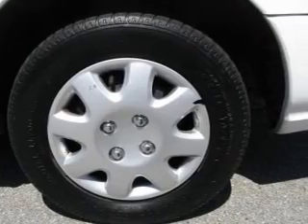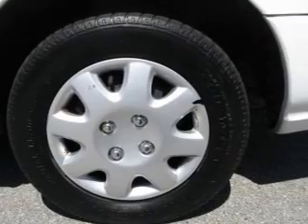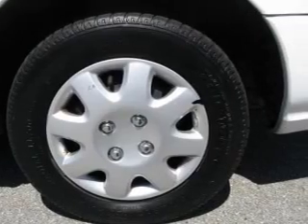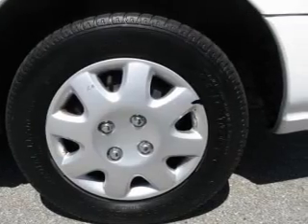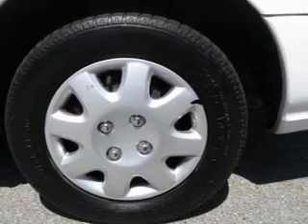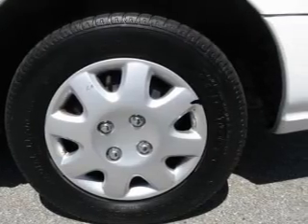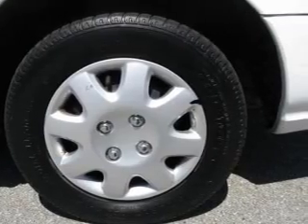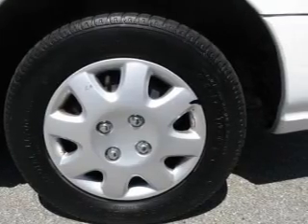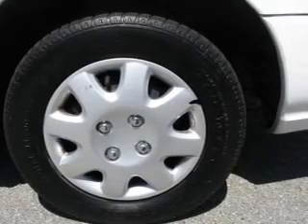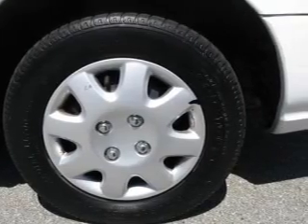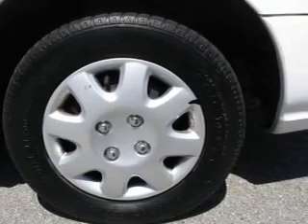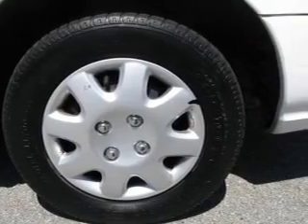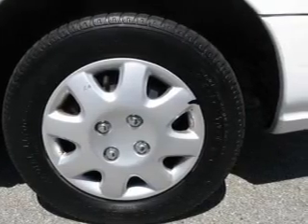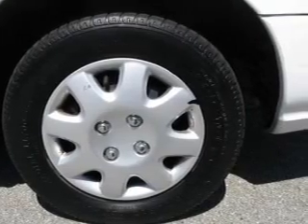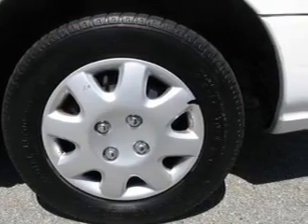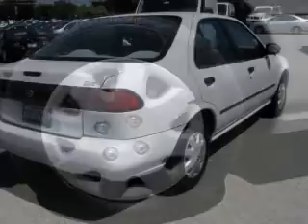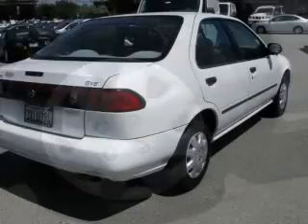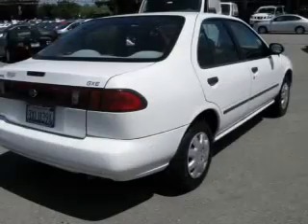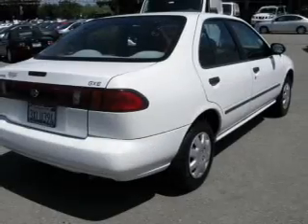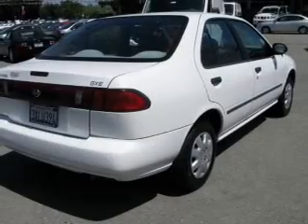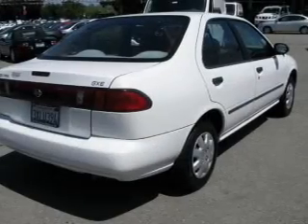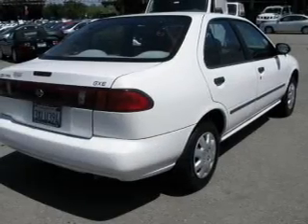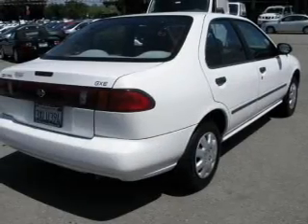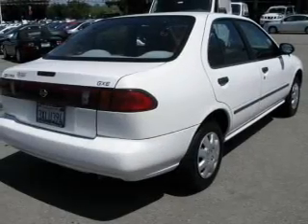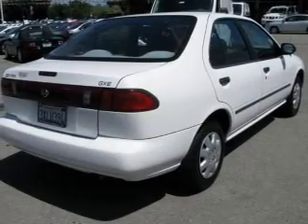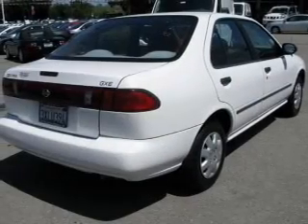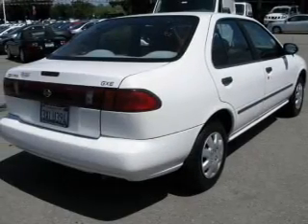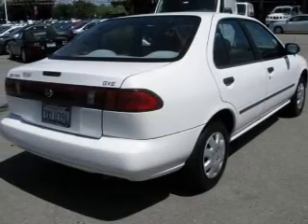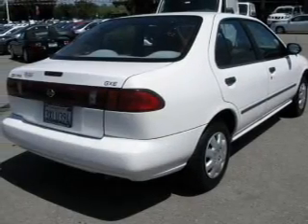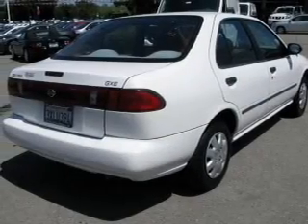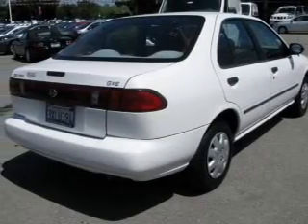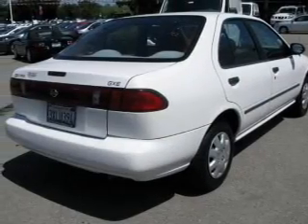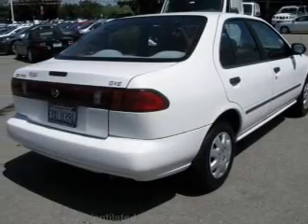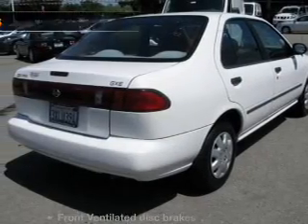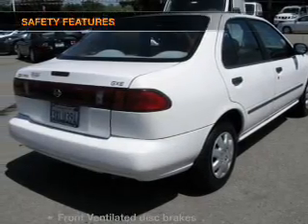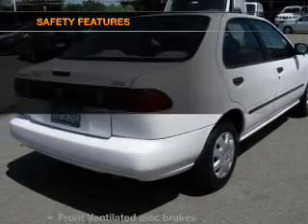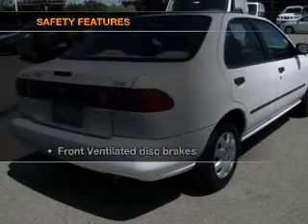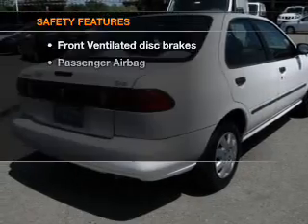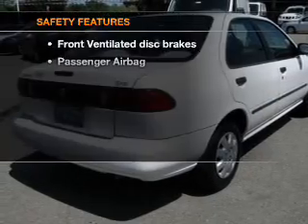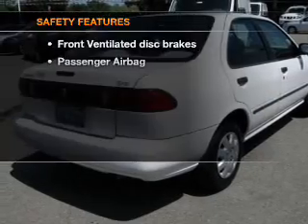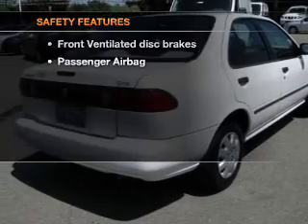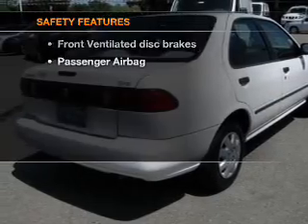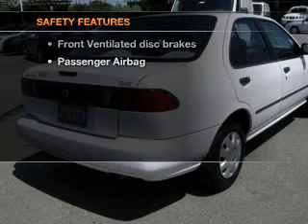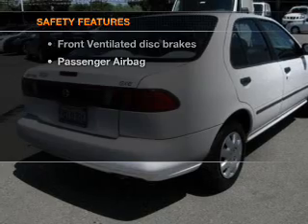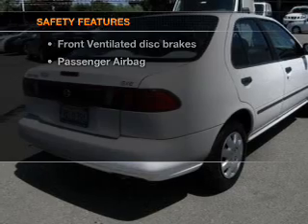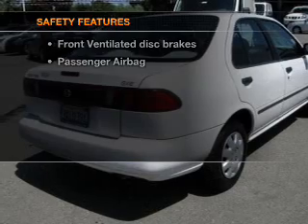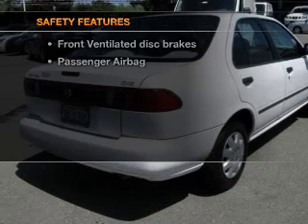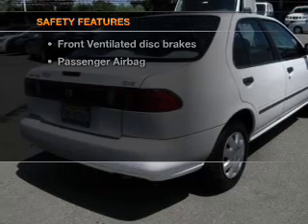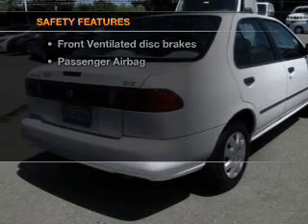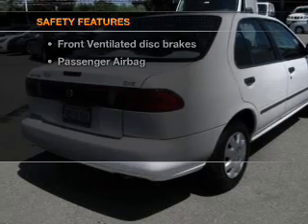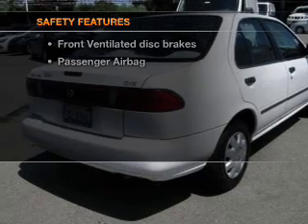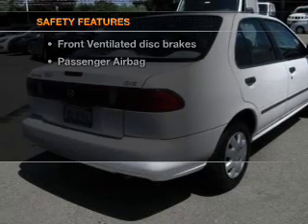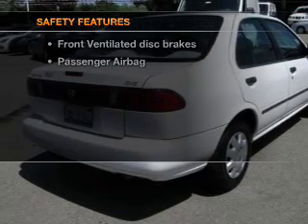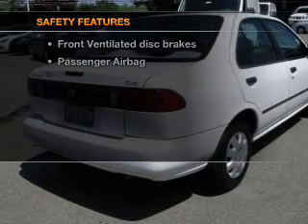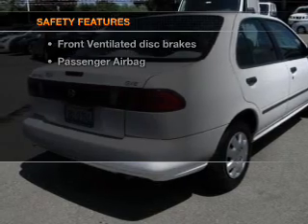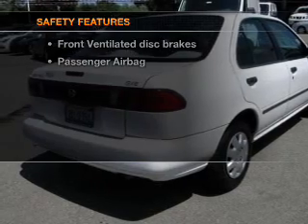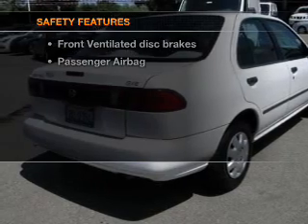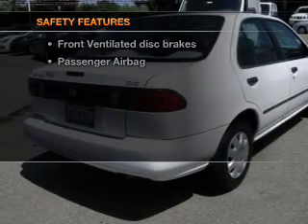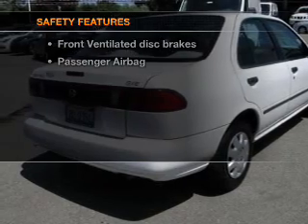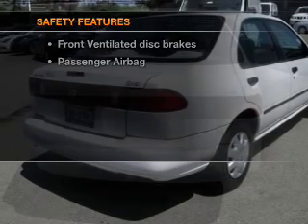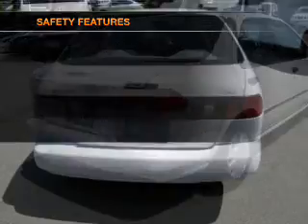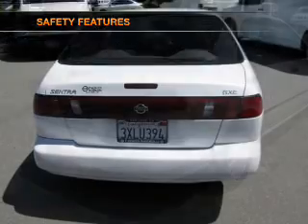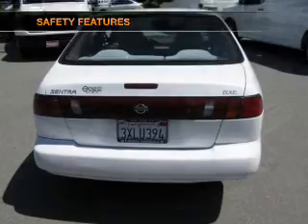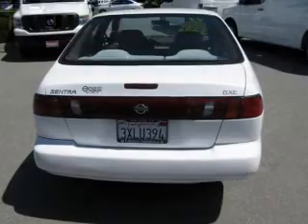Power windows, cruise control, an adjustable tilt steering wheel, and for your peace of mind, the following safety equipment is included.